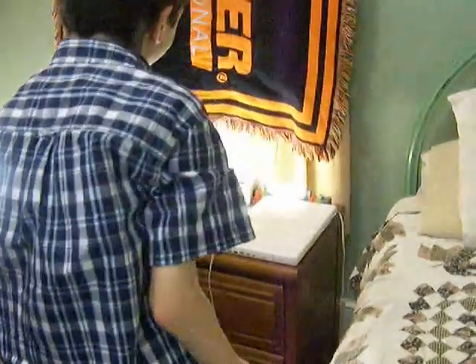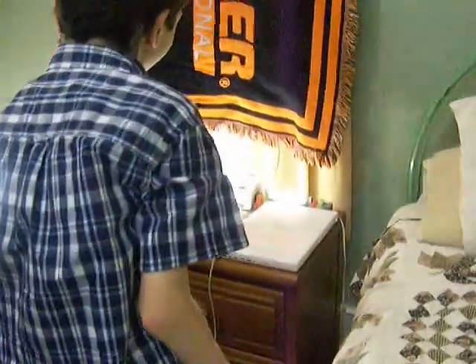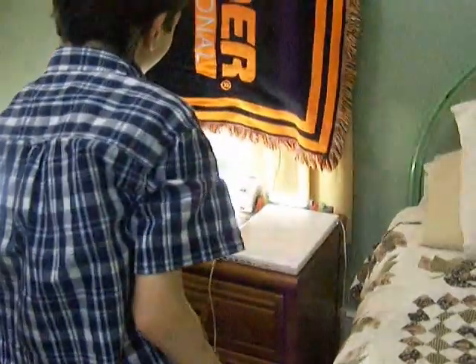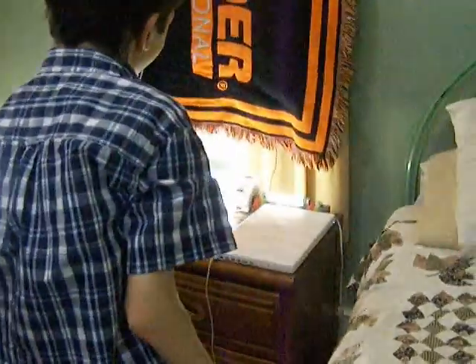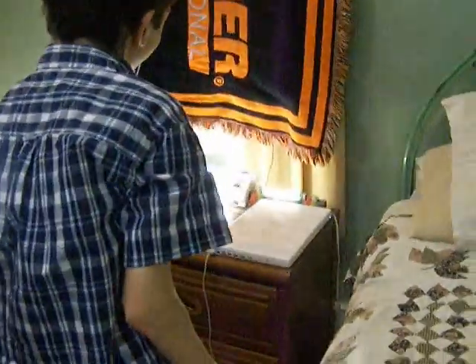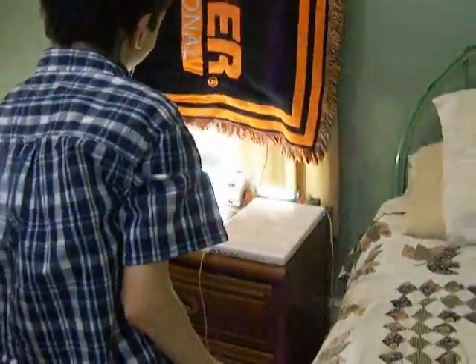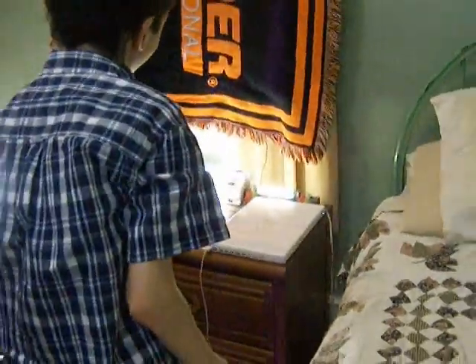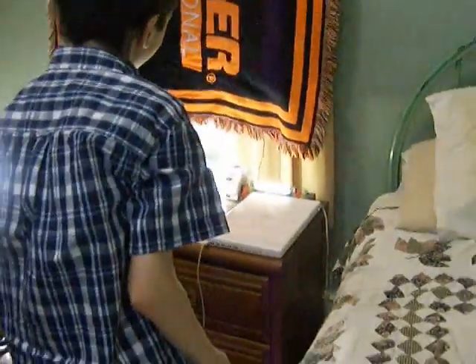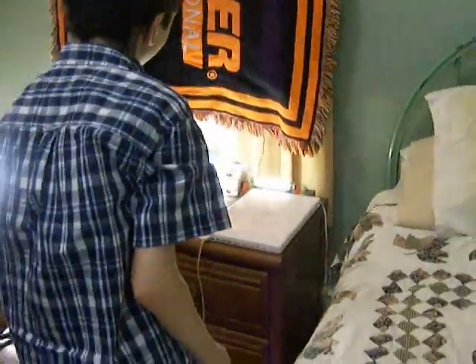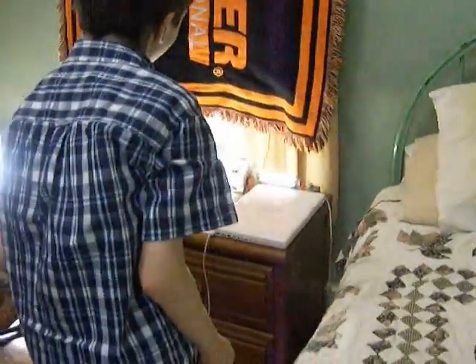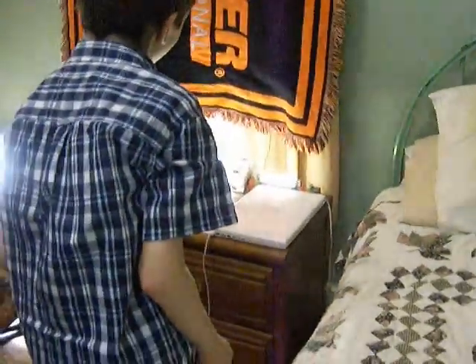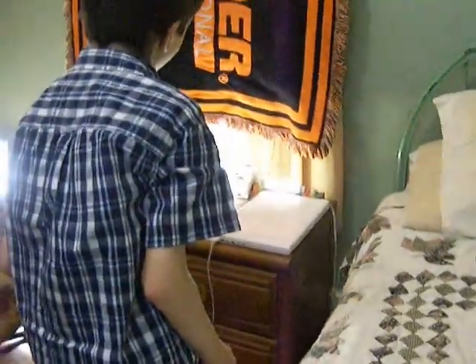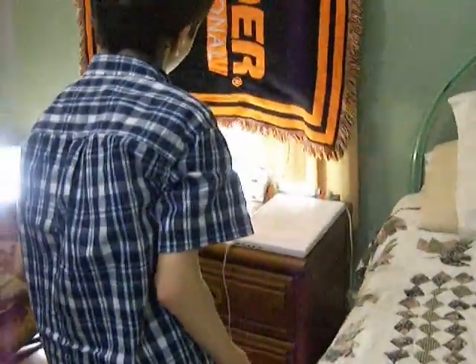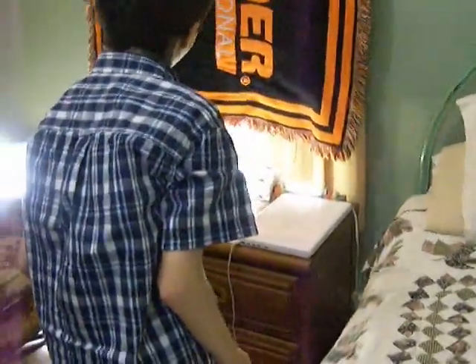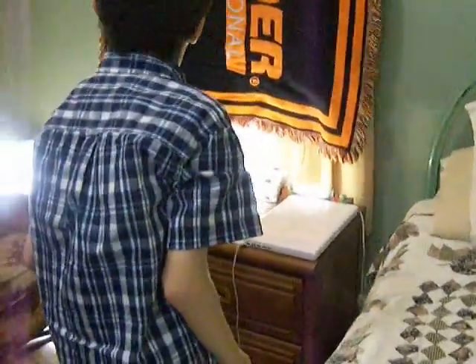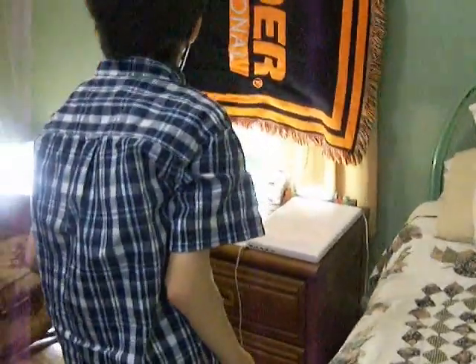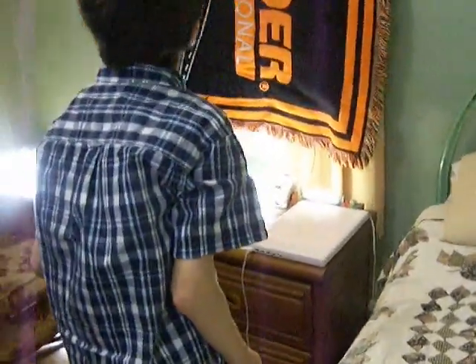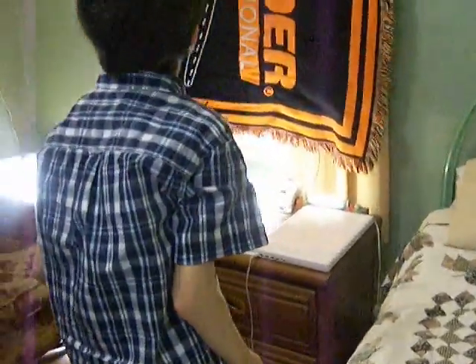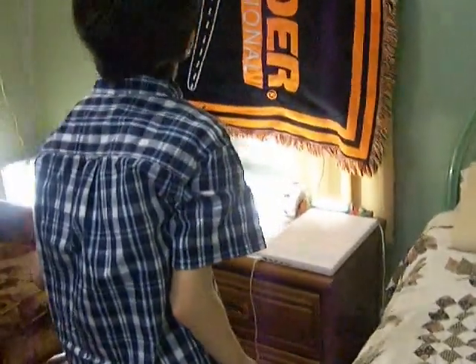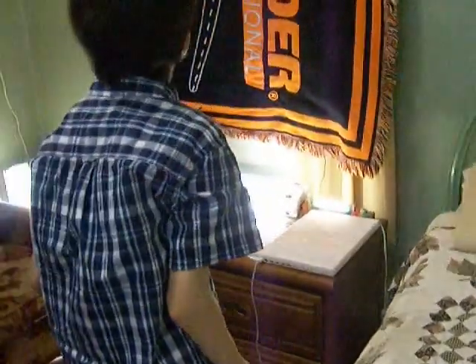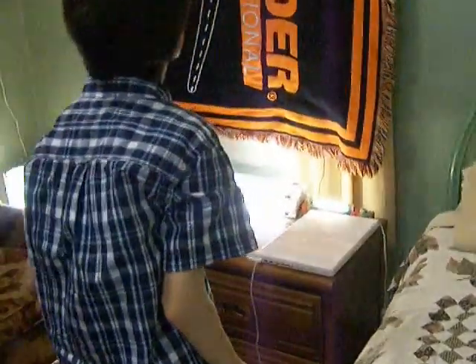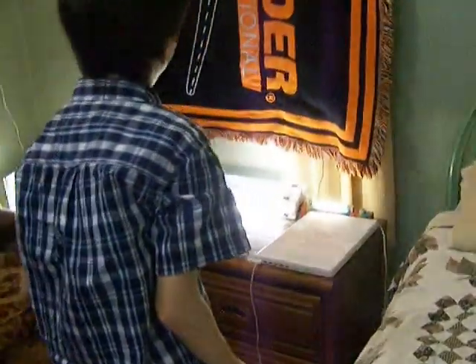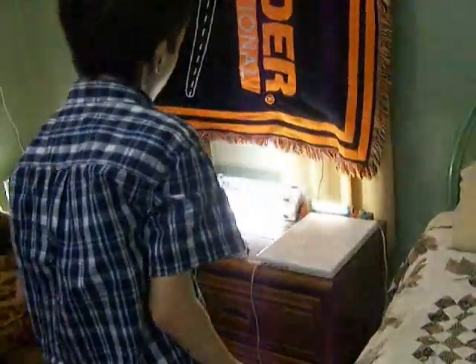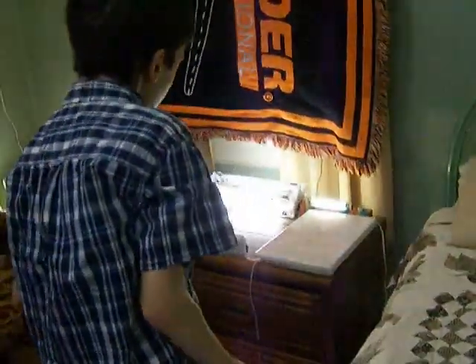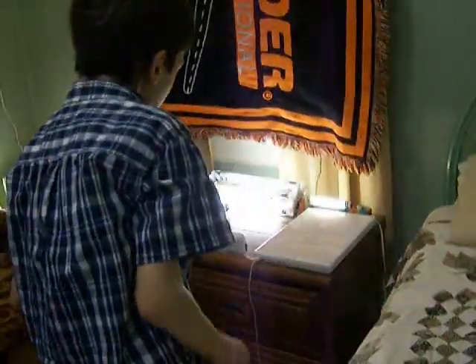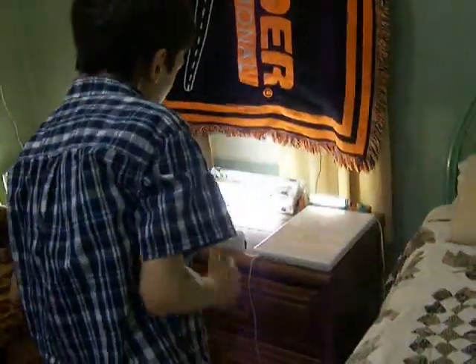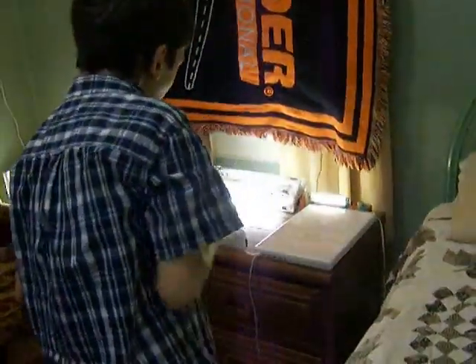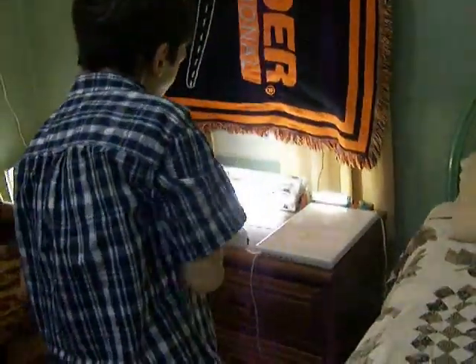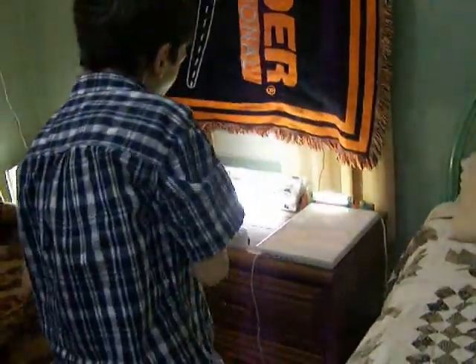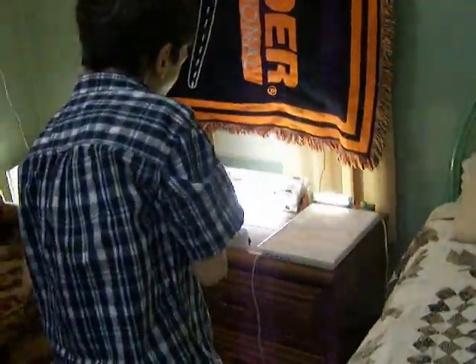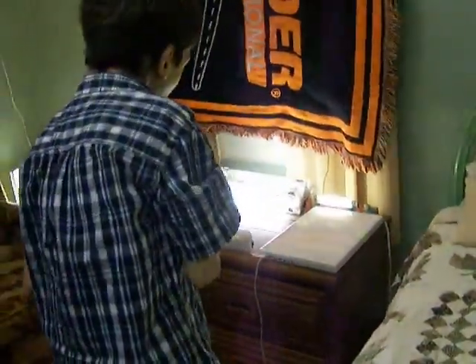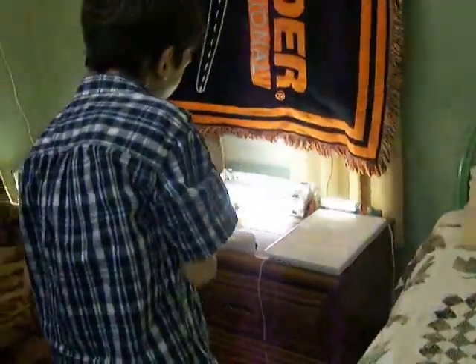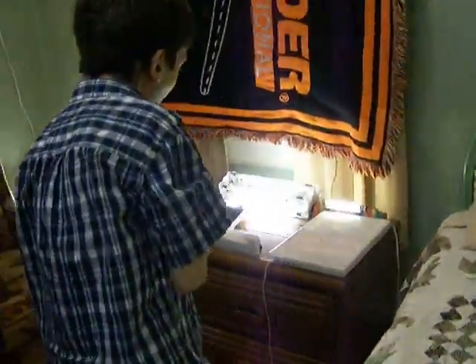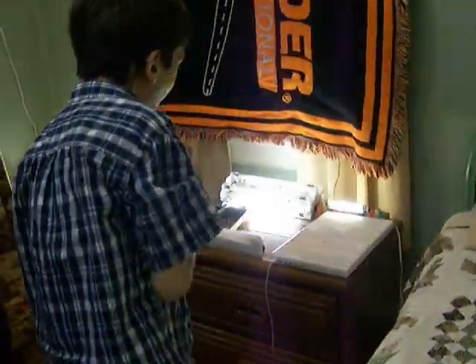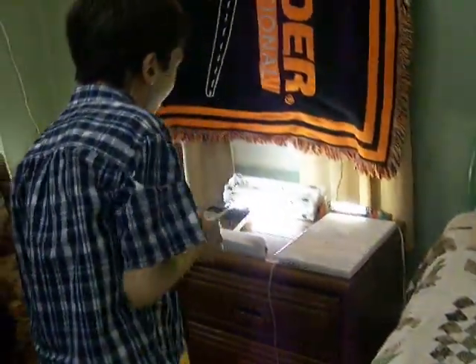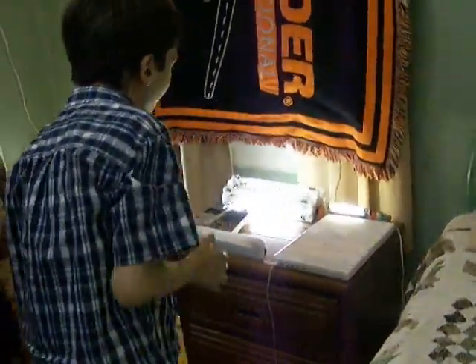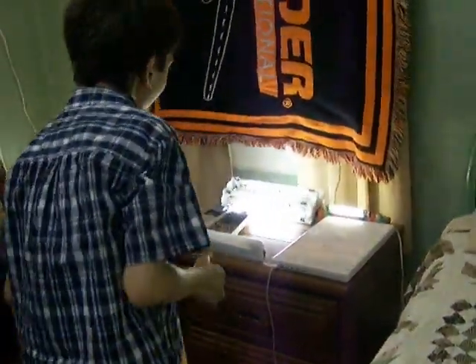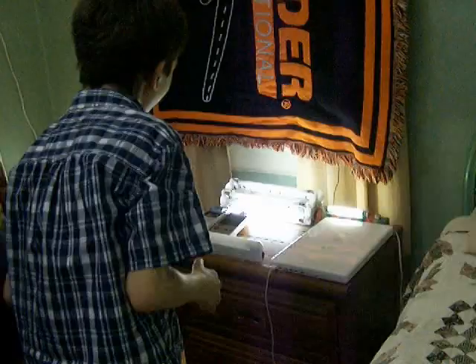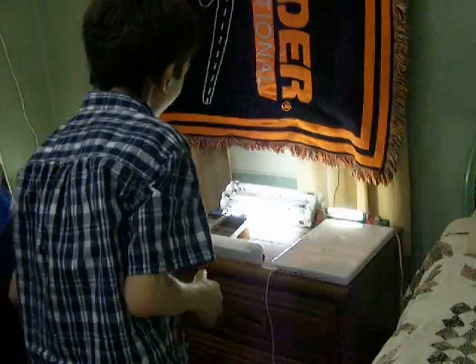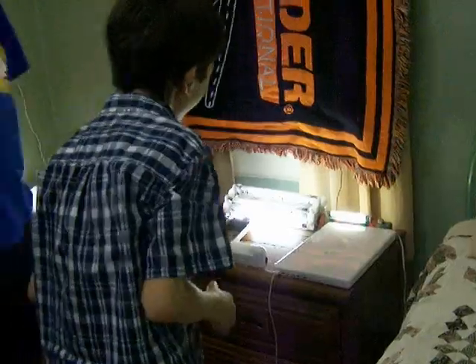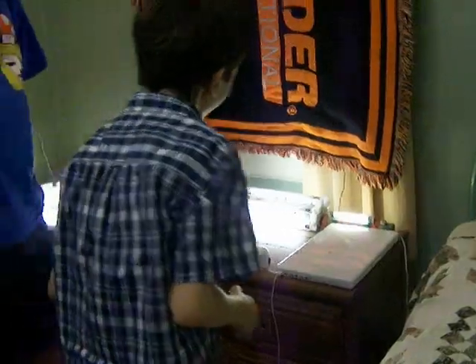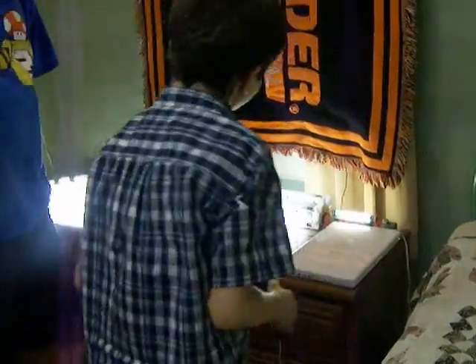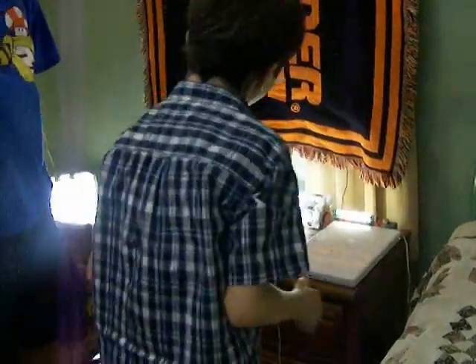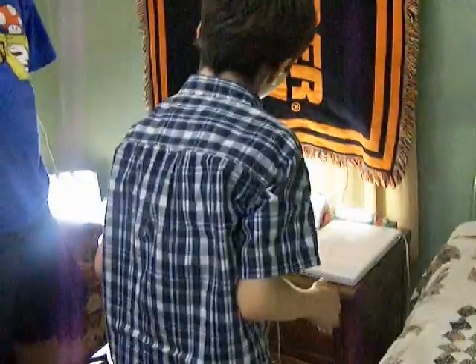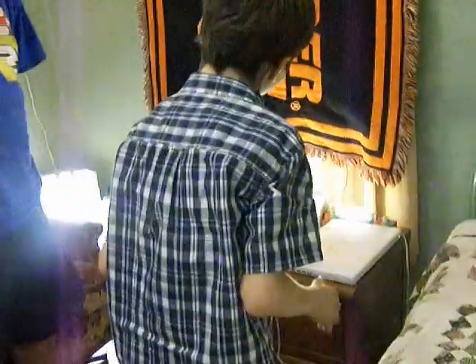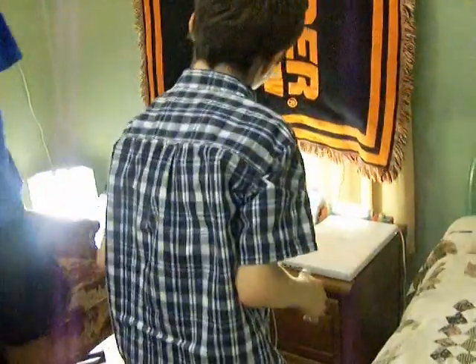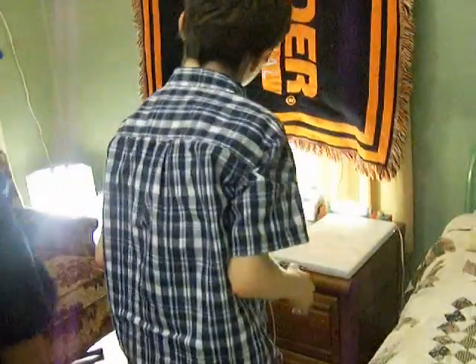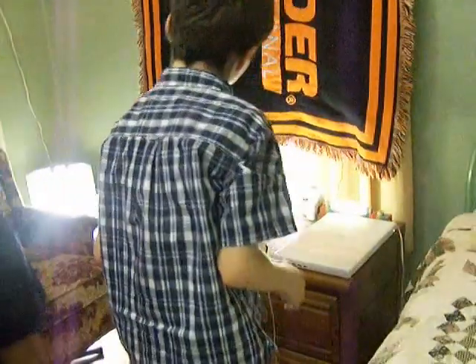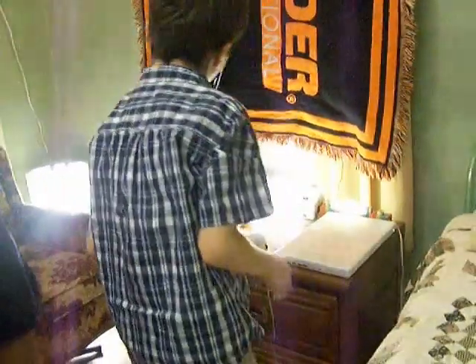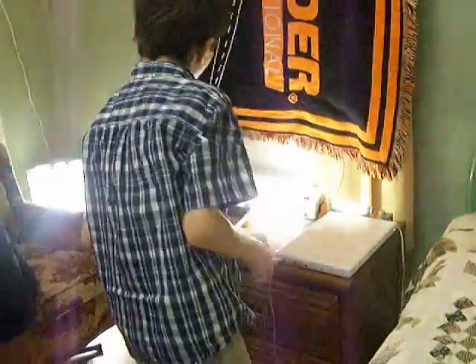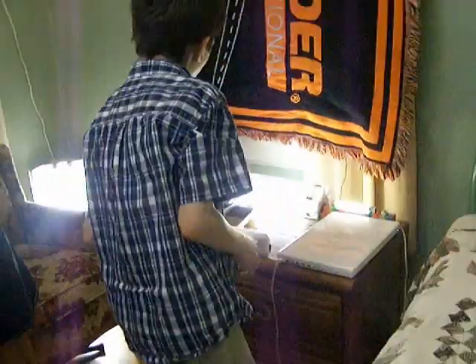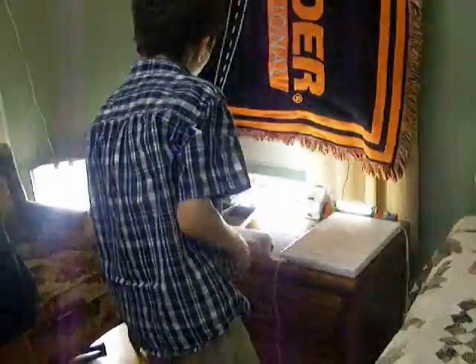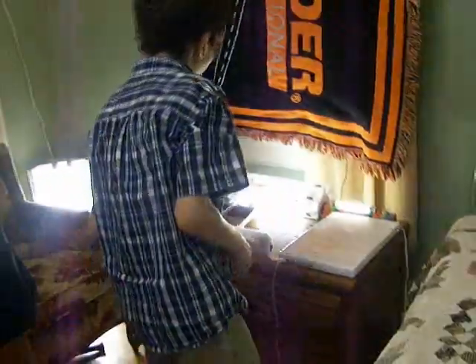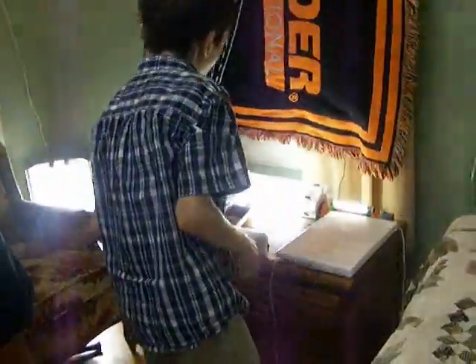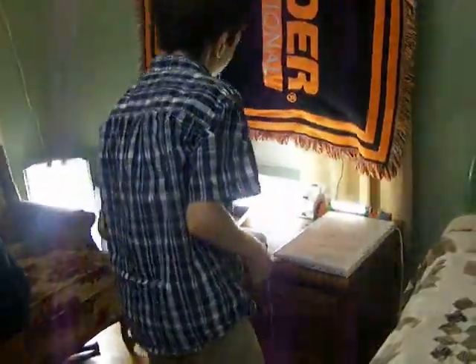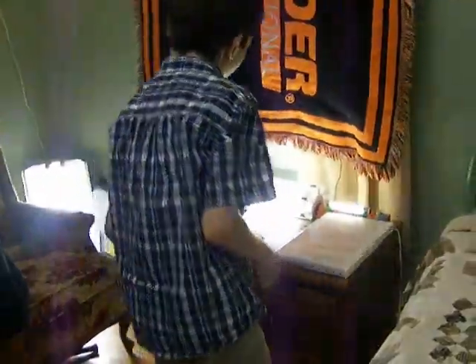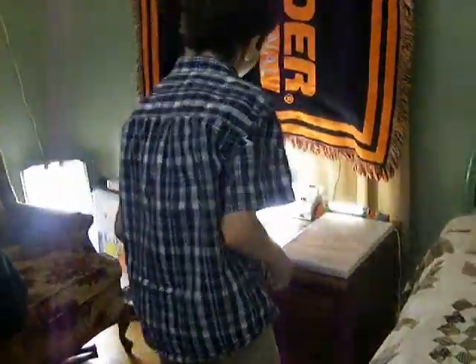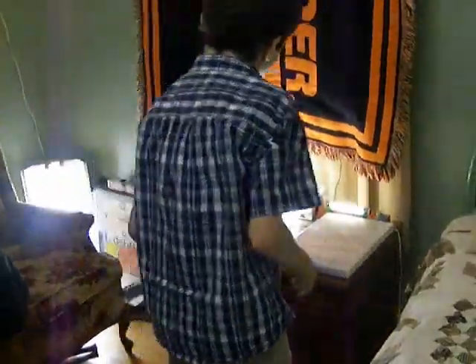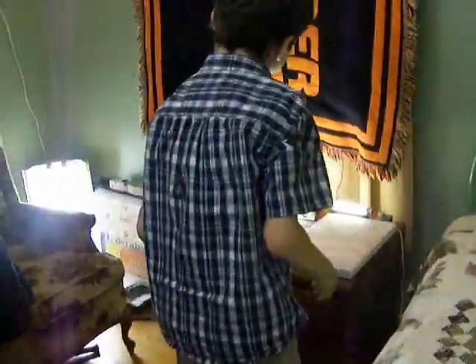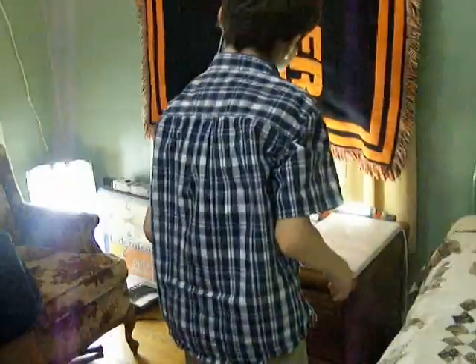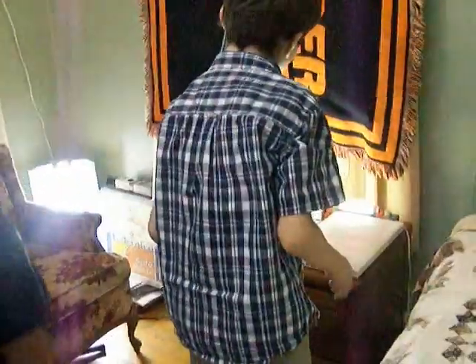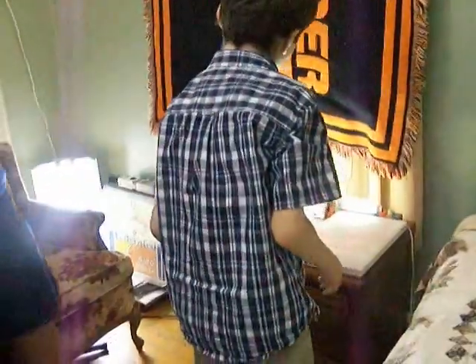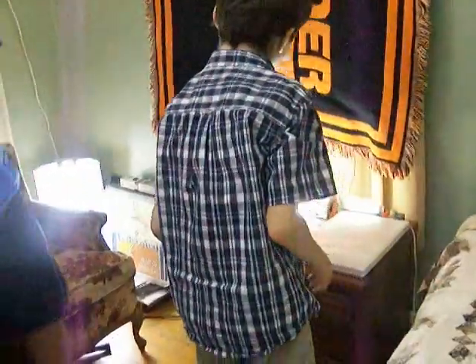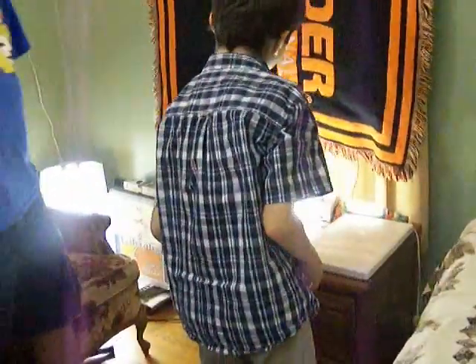Wow, look how bright that makes it. Oh, wow. That turns on all of them.